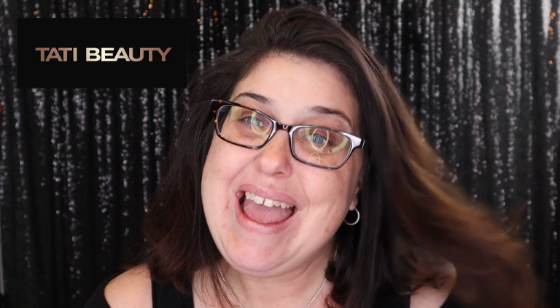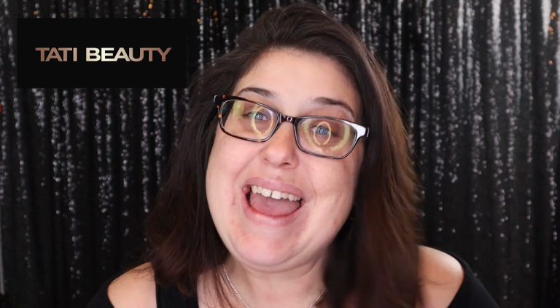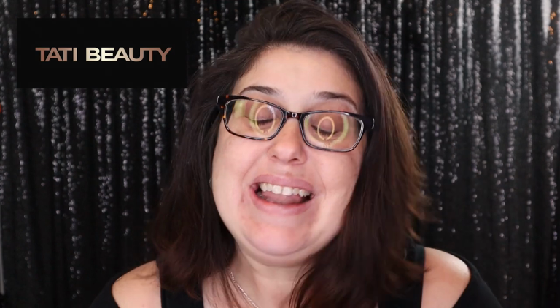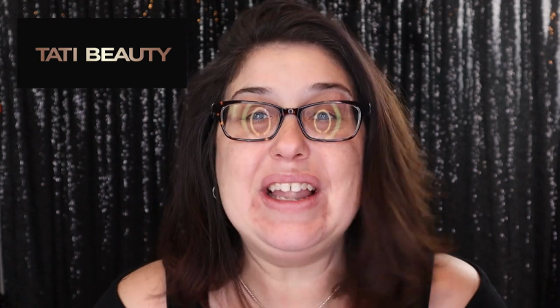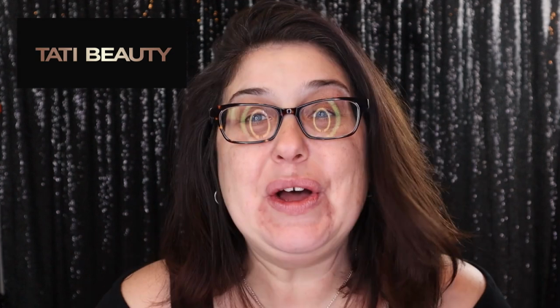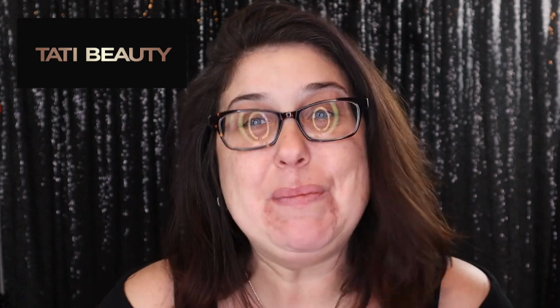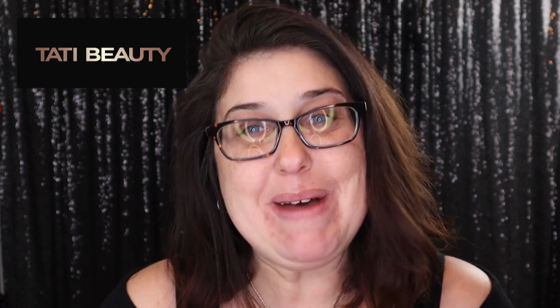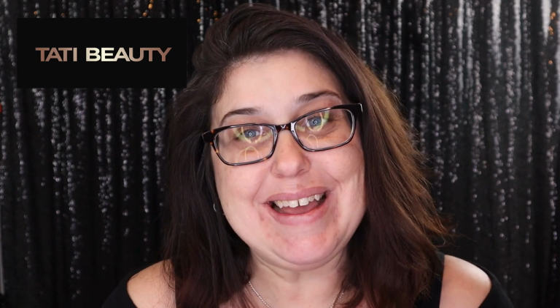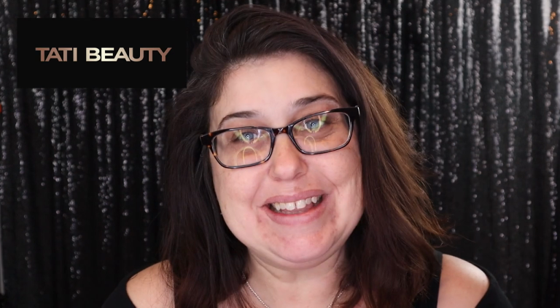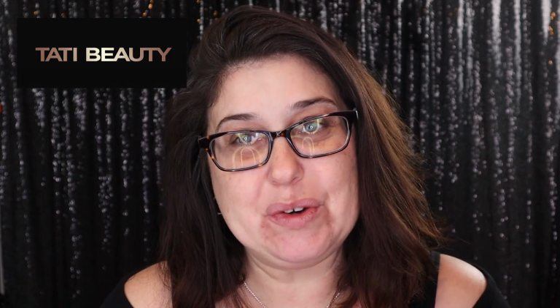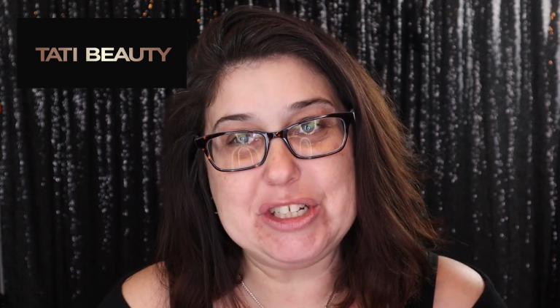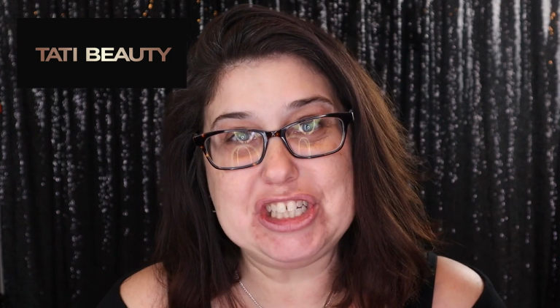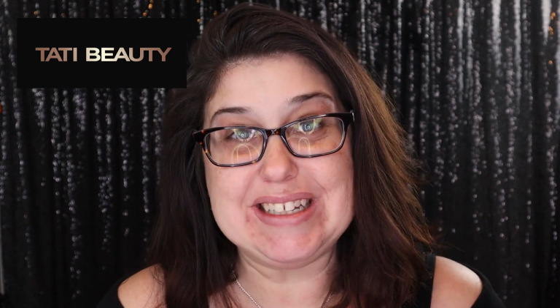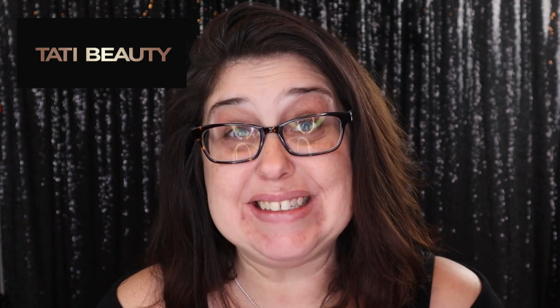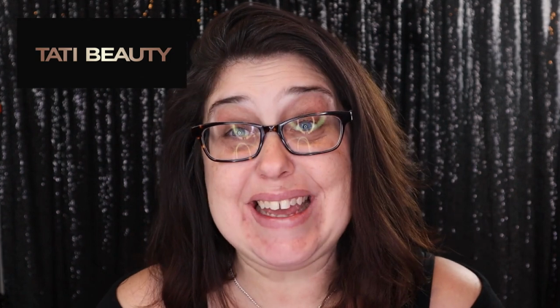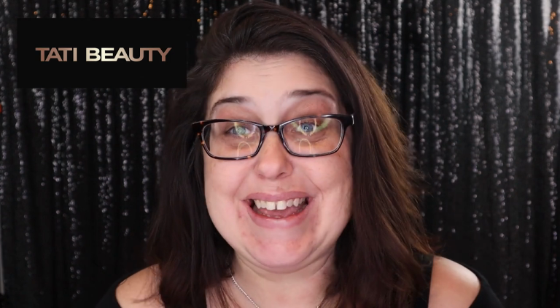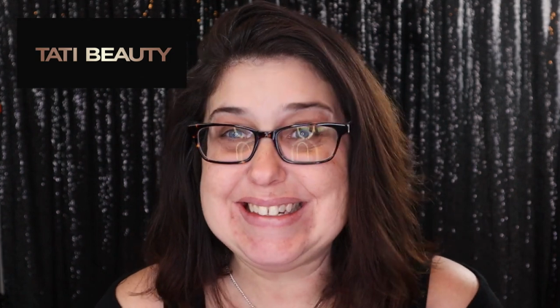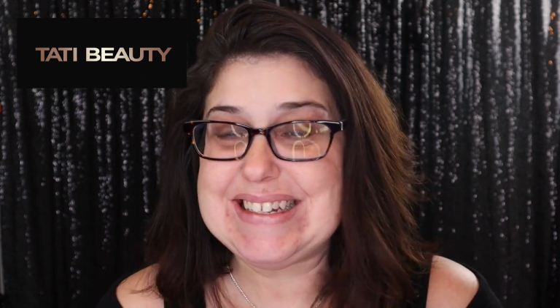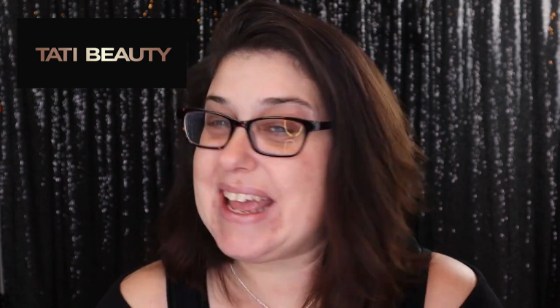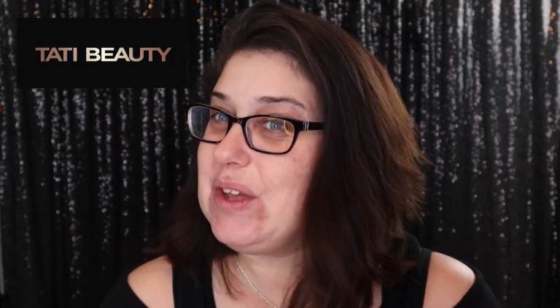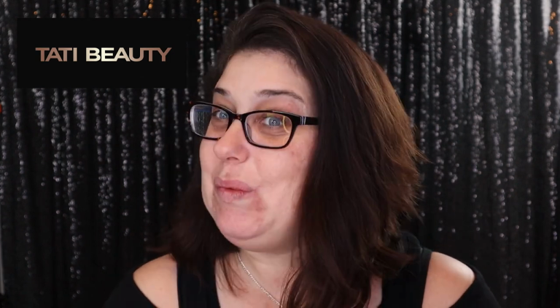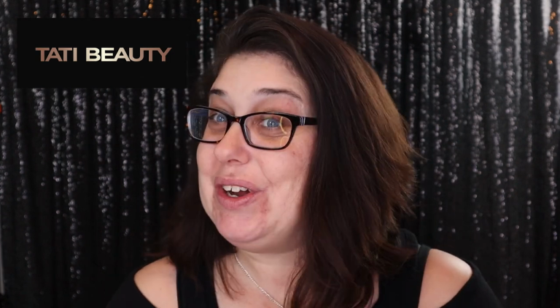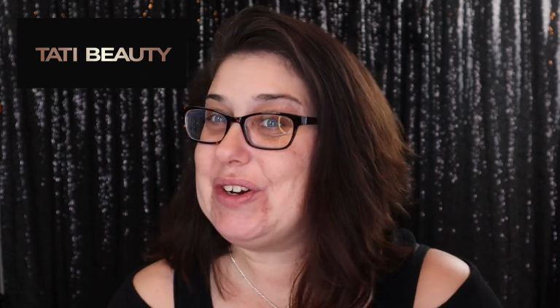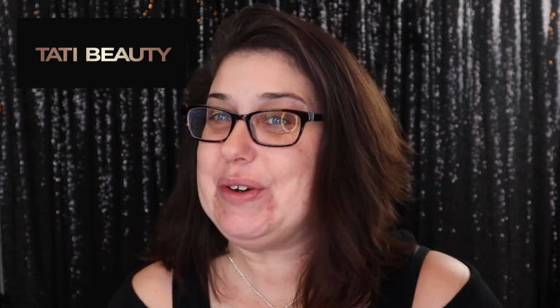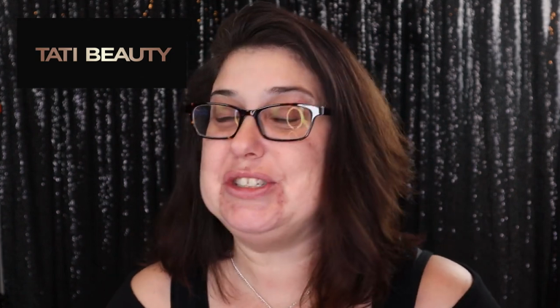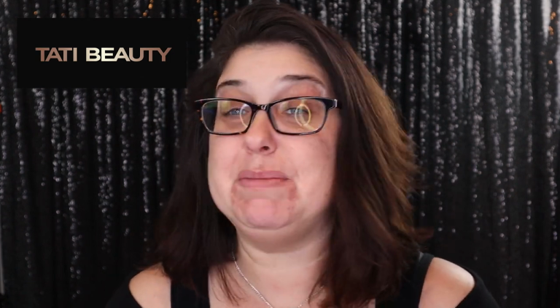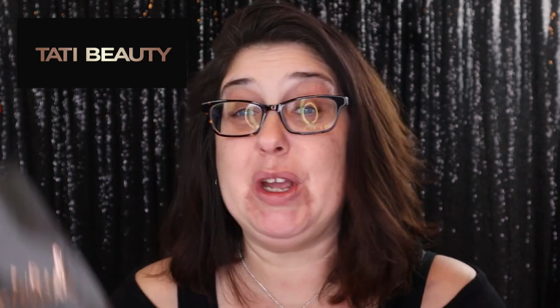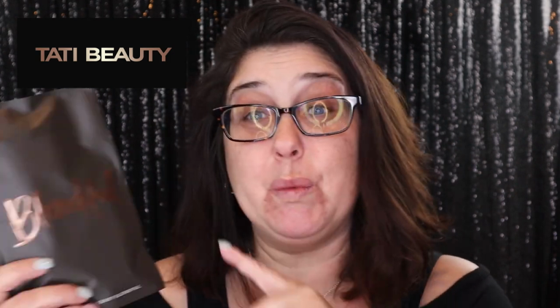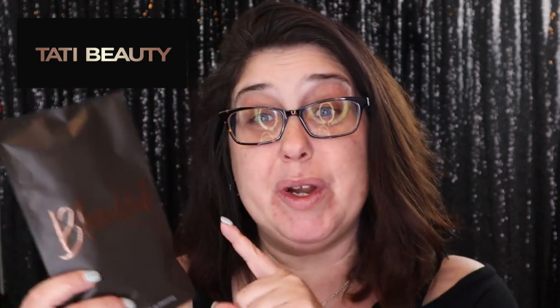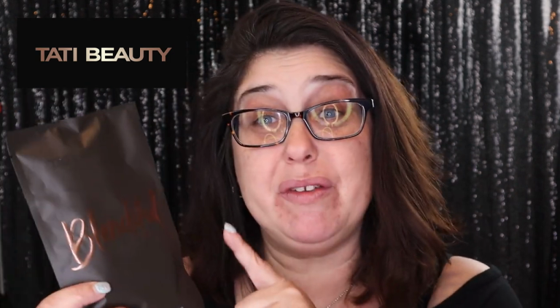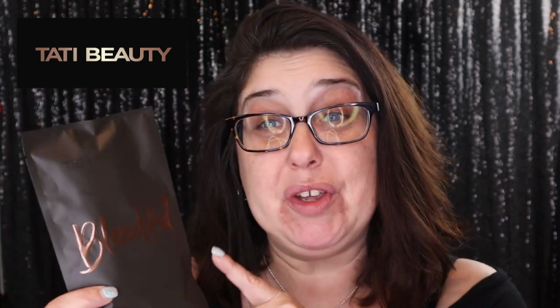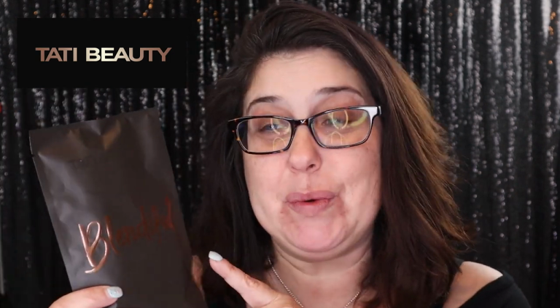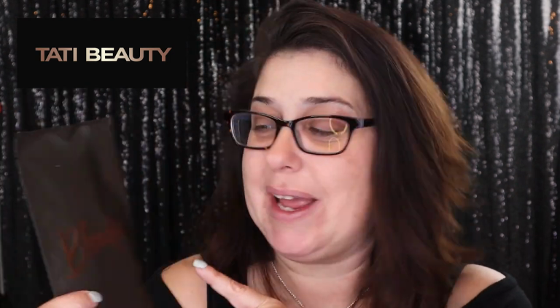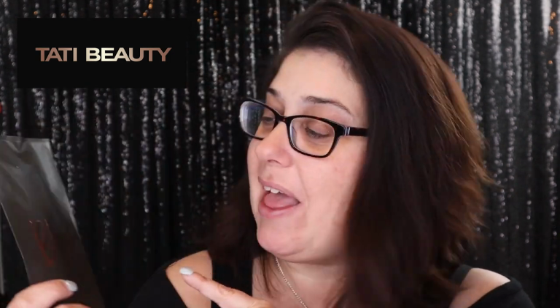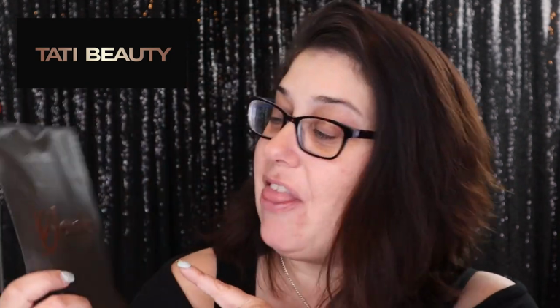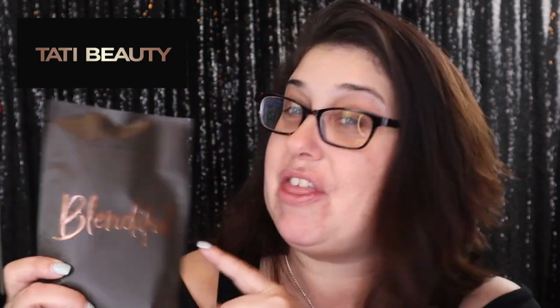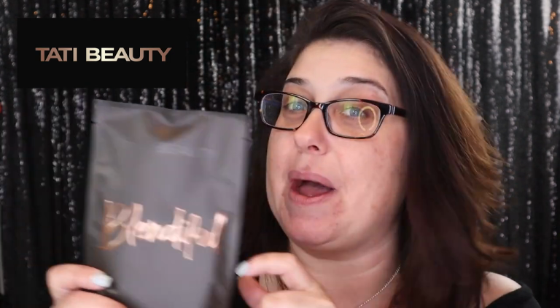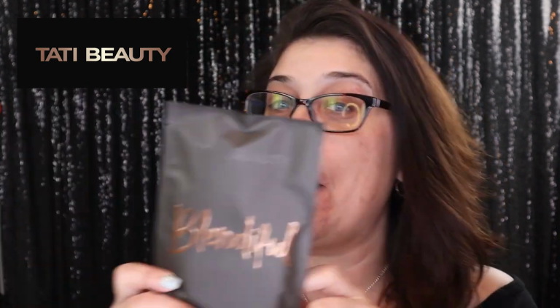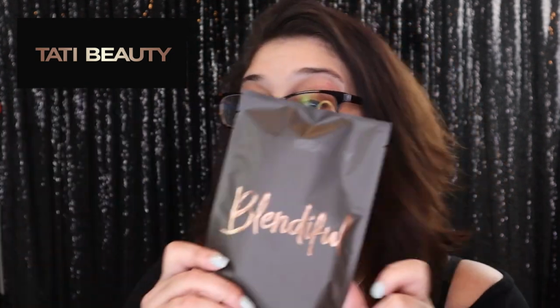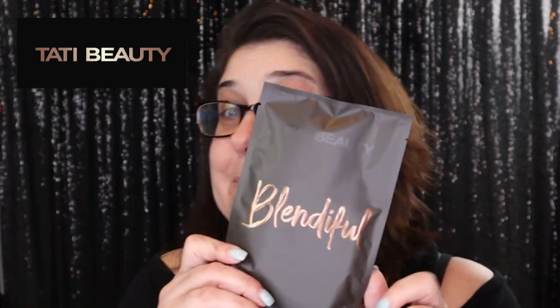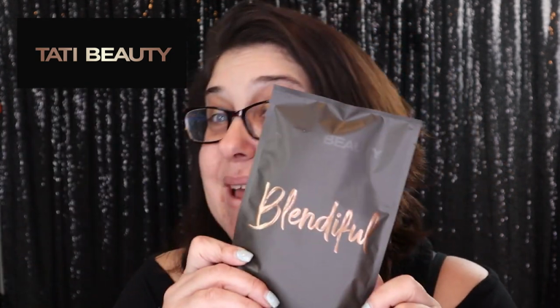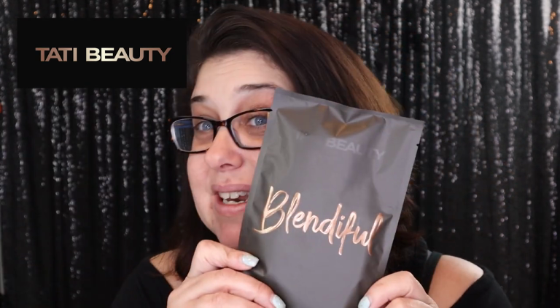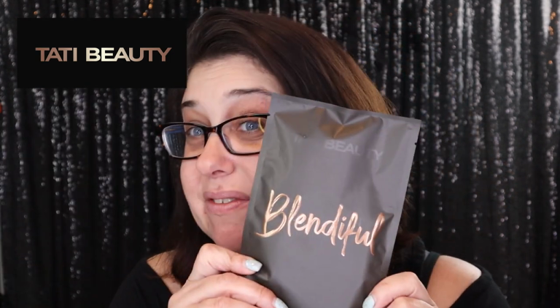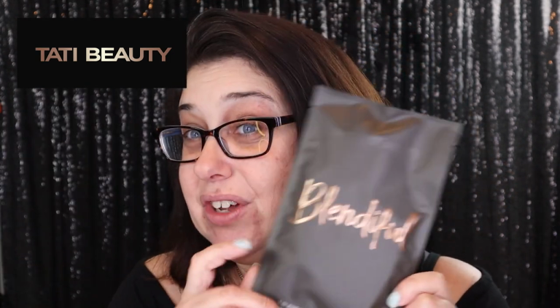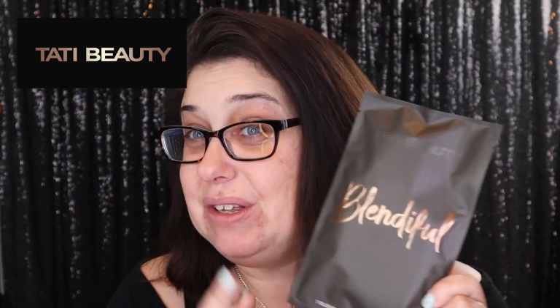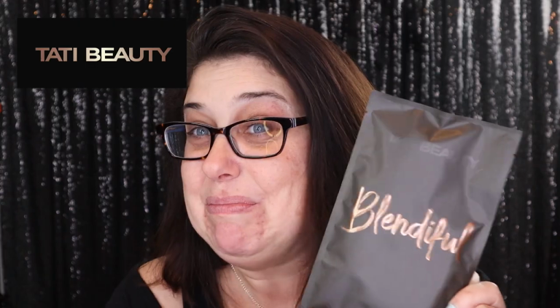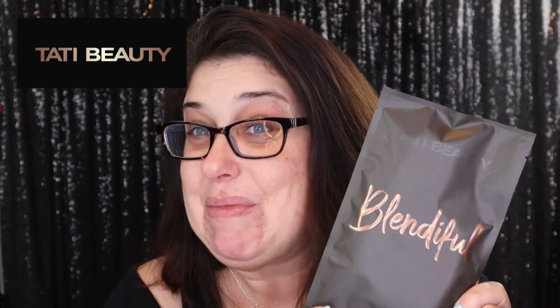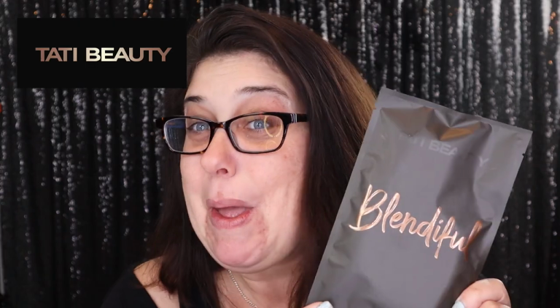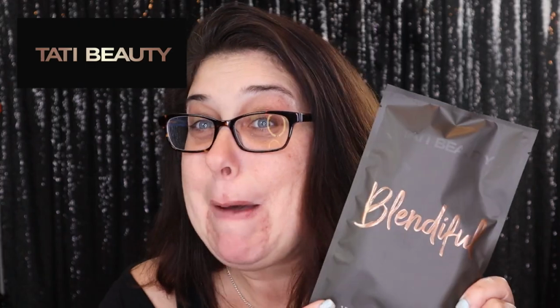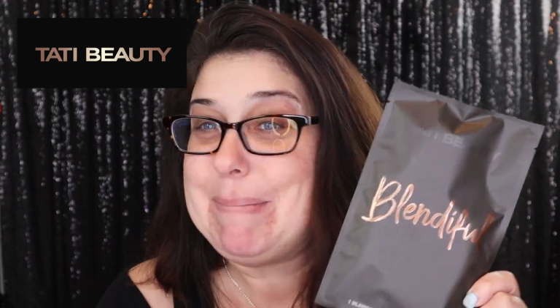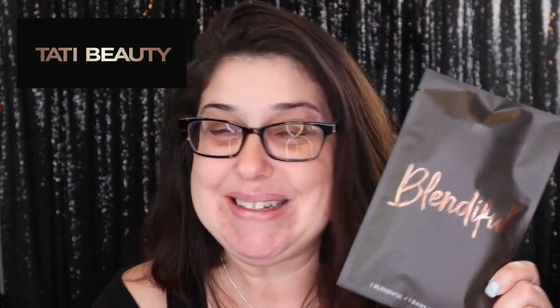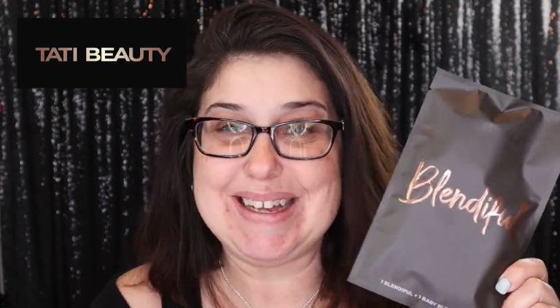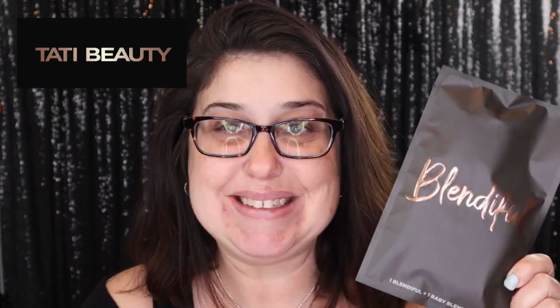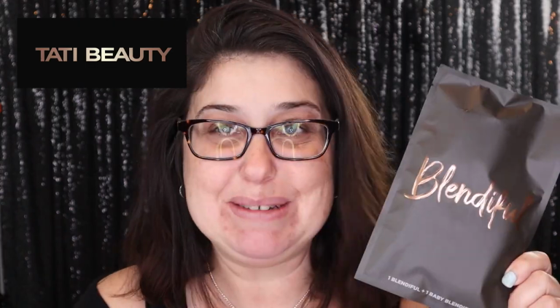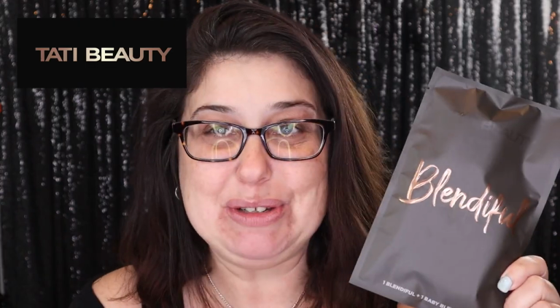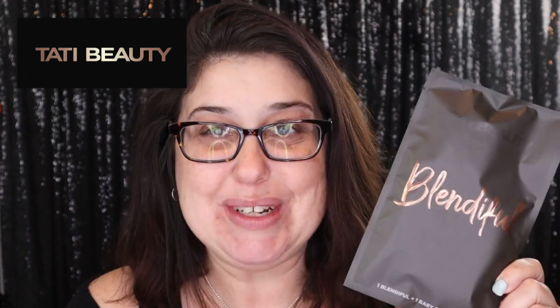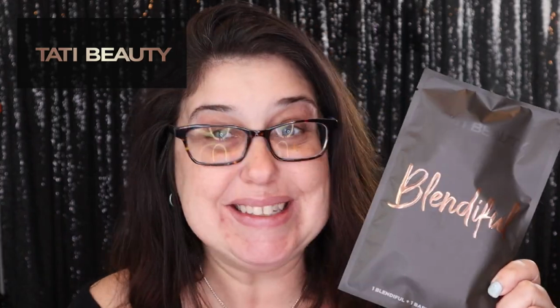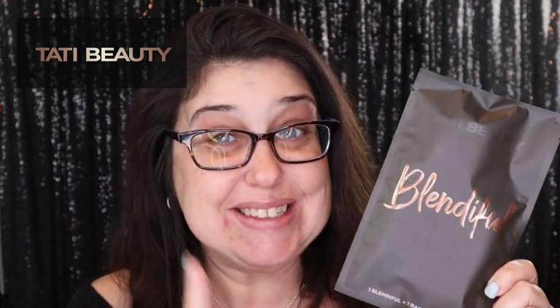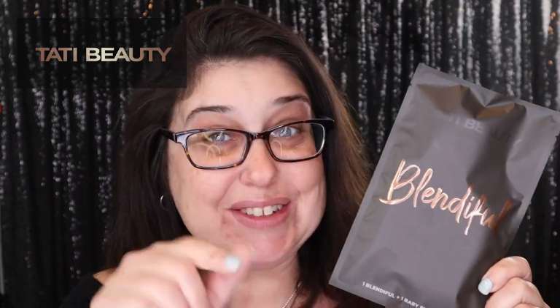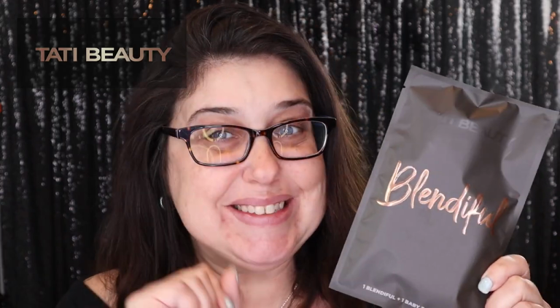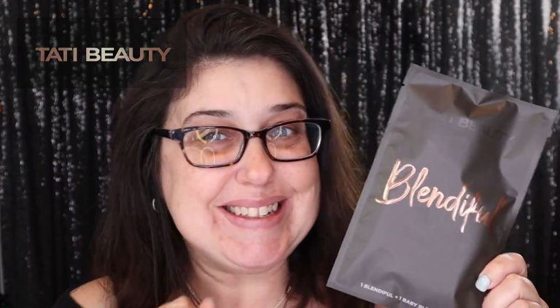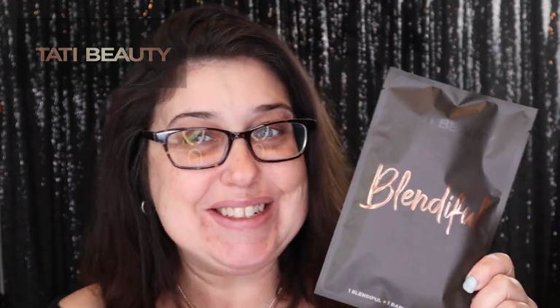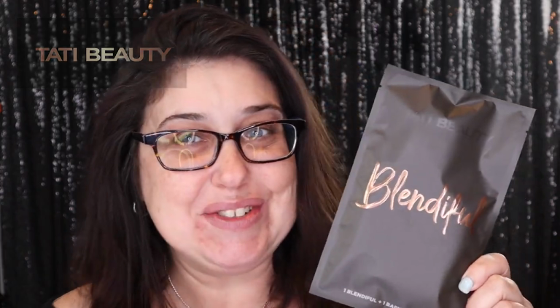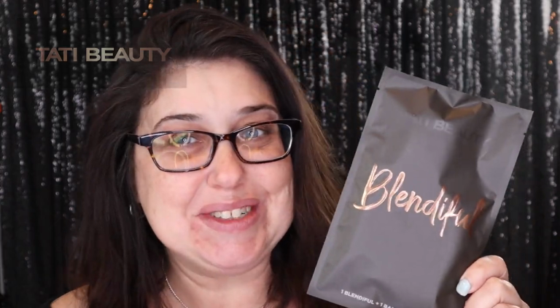Hello, my little witchlings, and today we are going to be reviewing the Blendiful by Tati Beauty, so stay tuned.